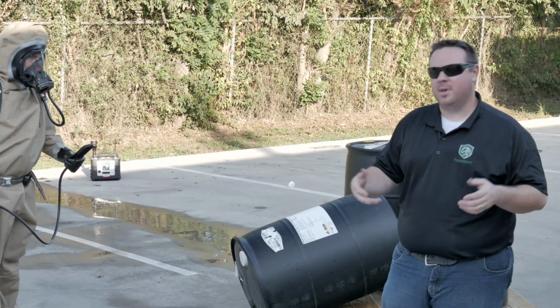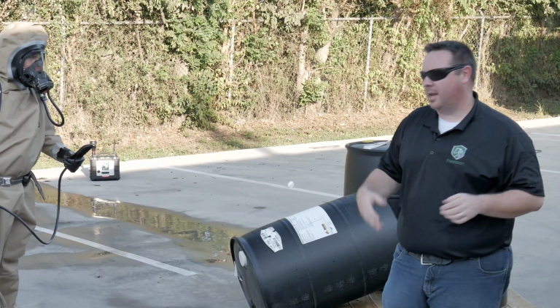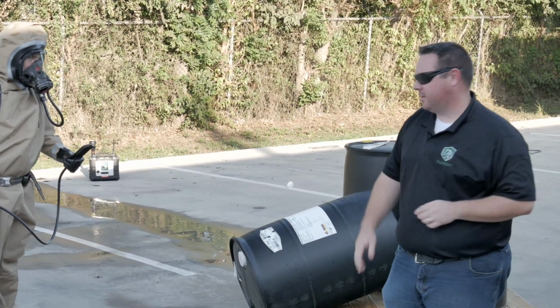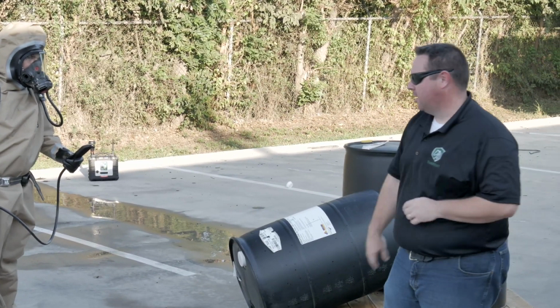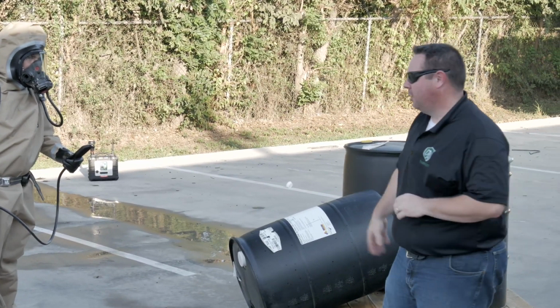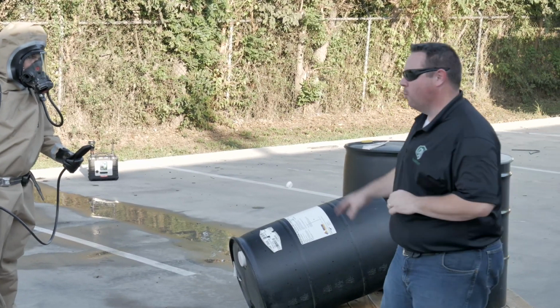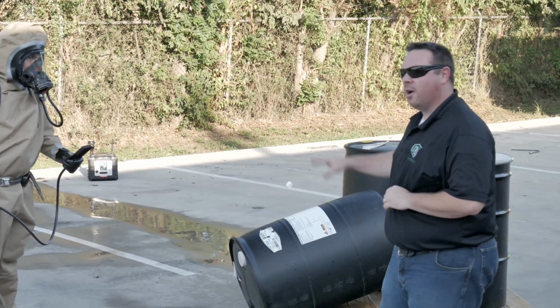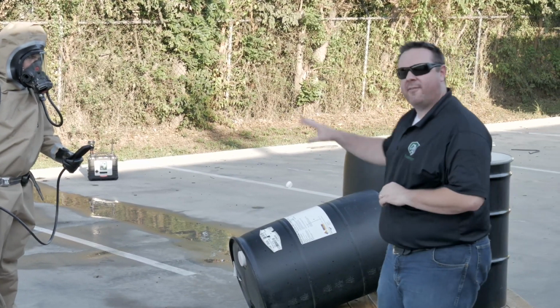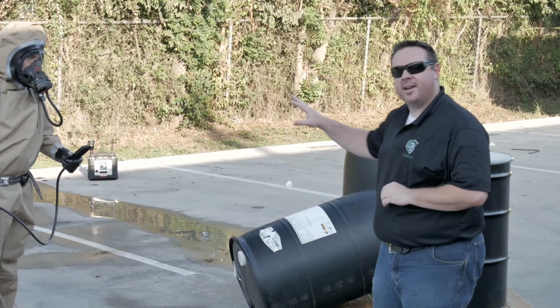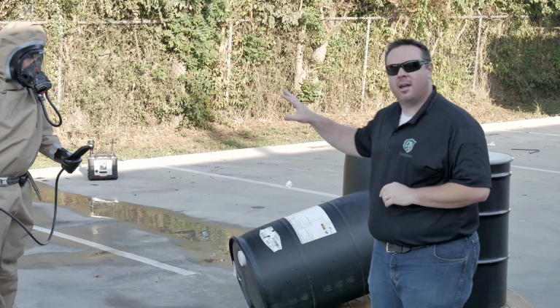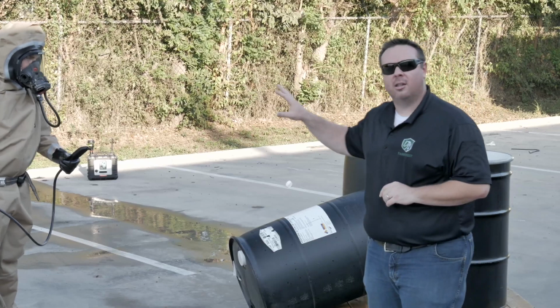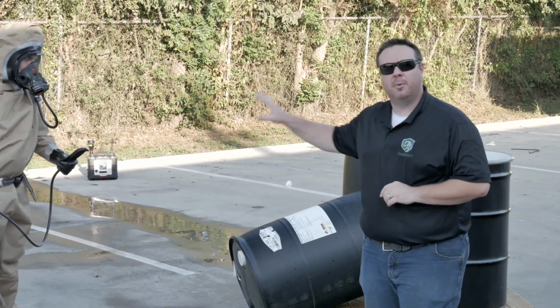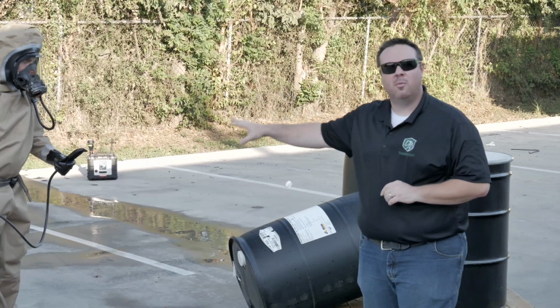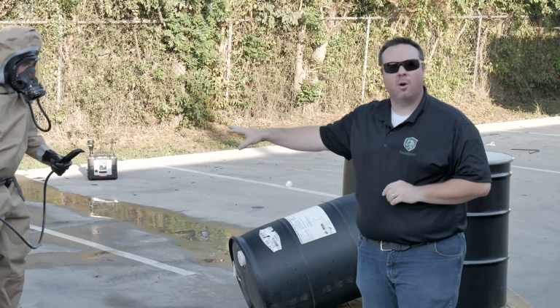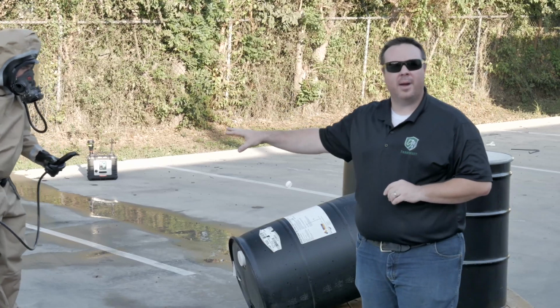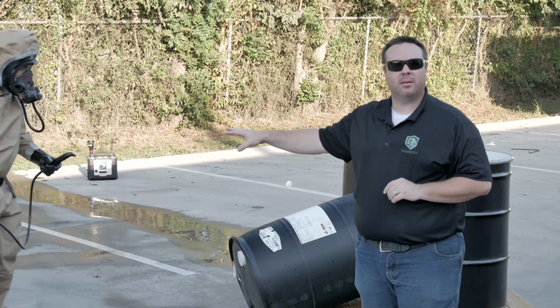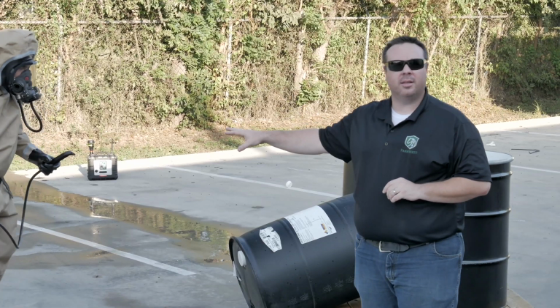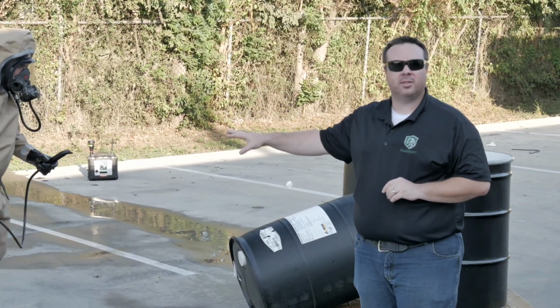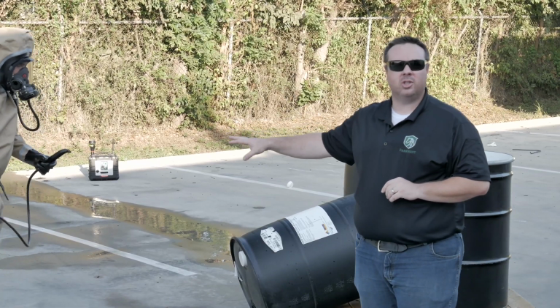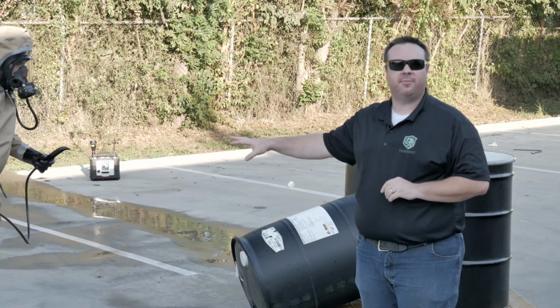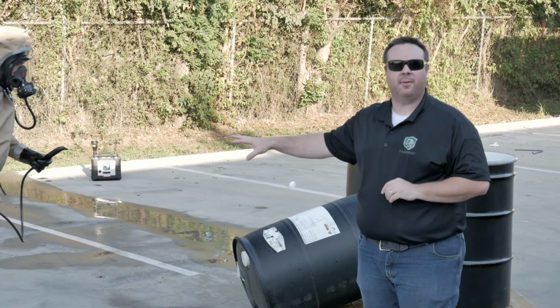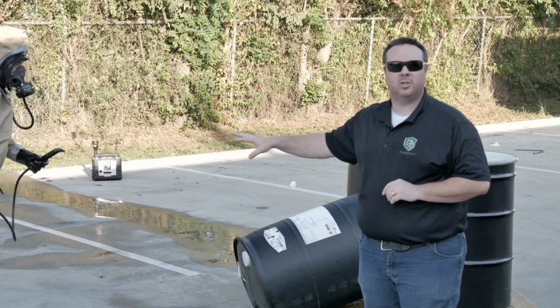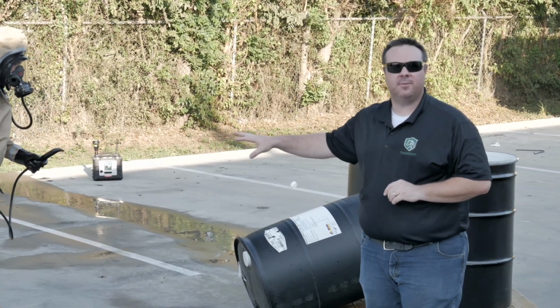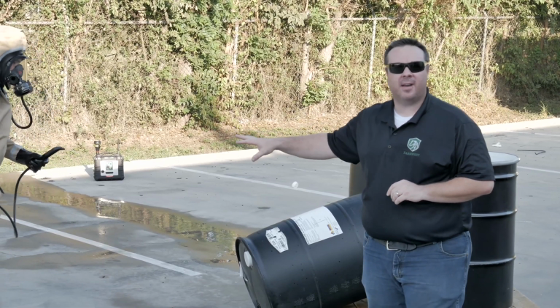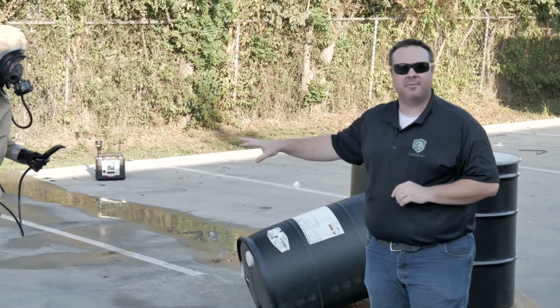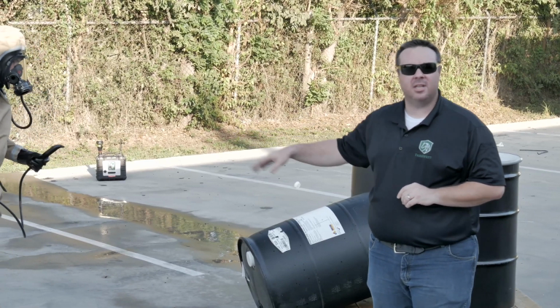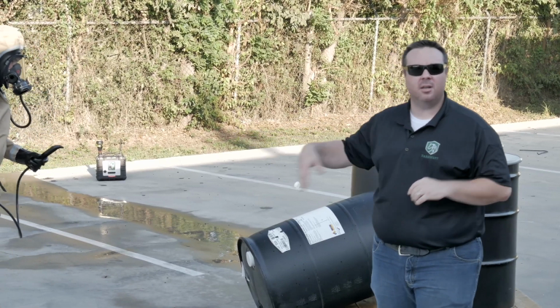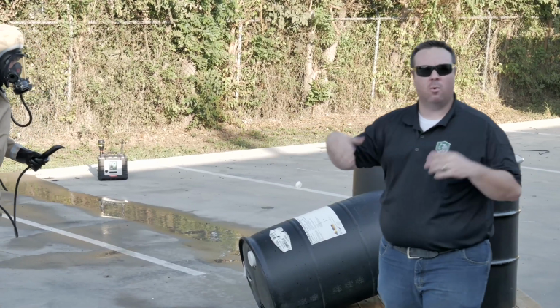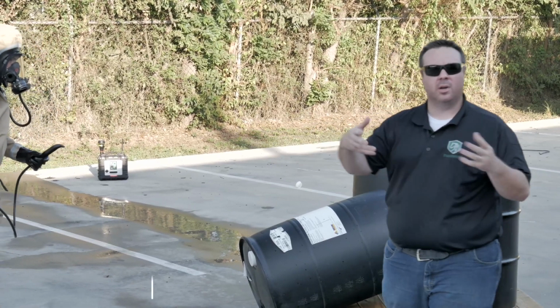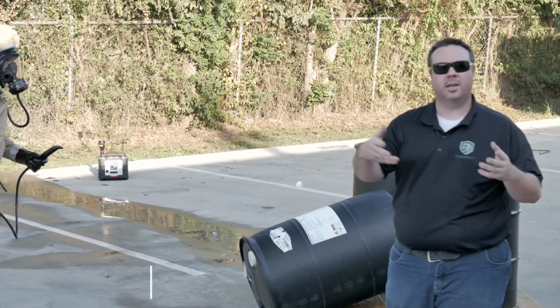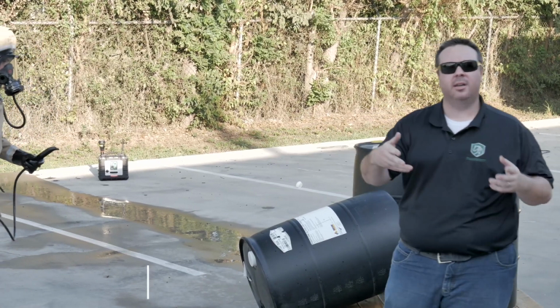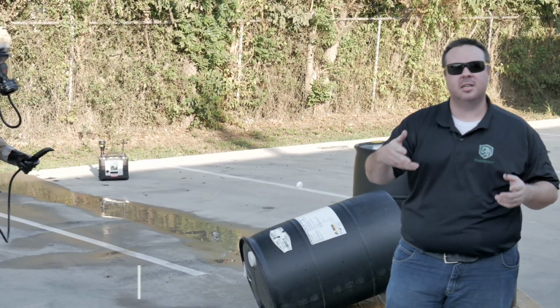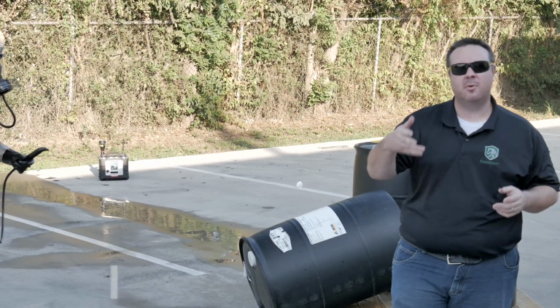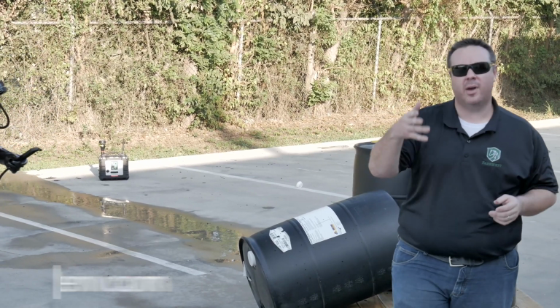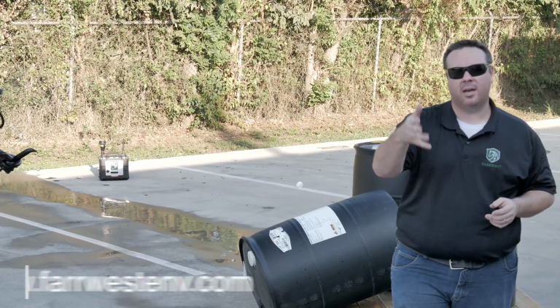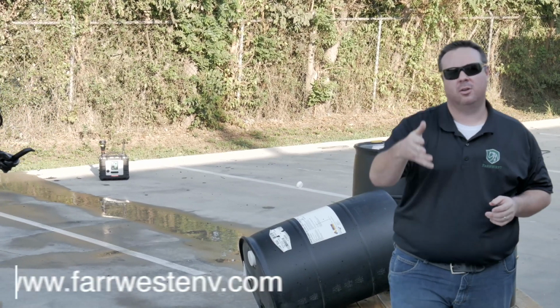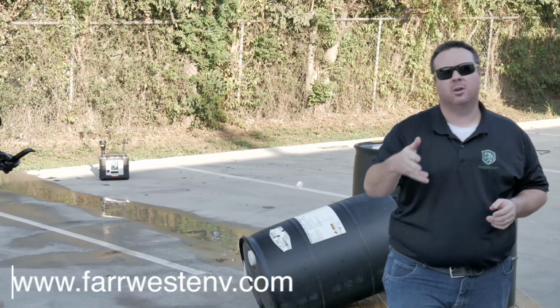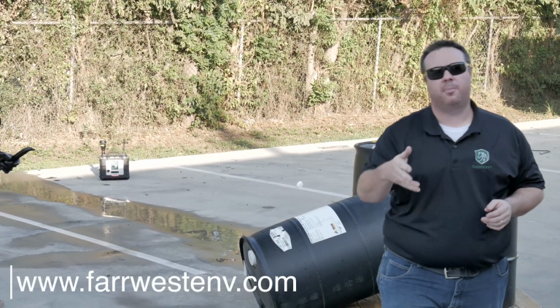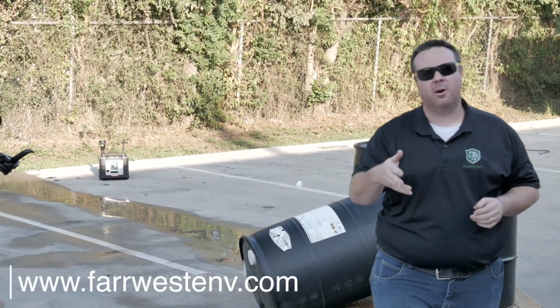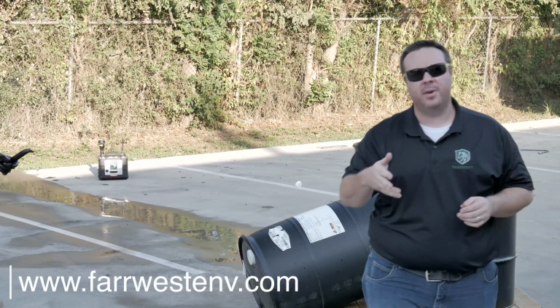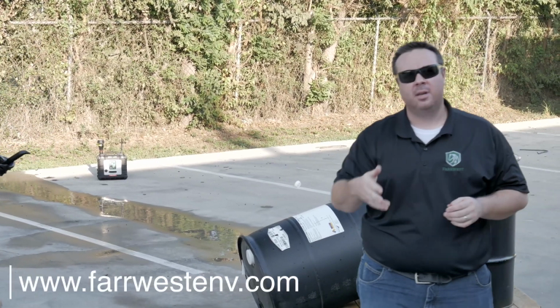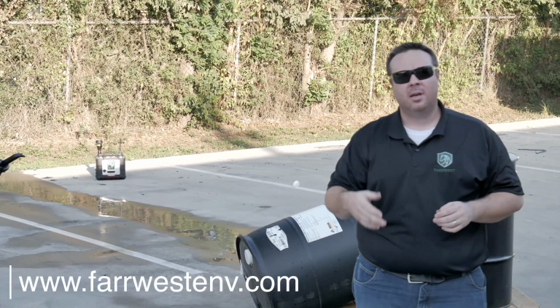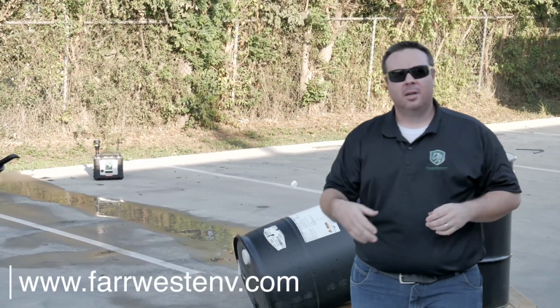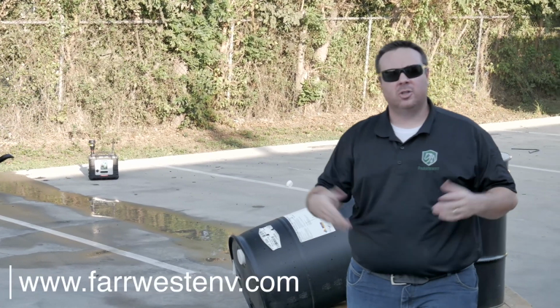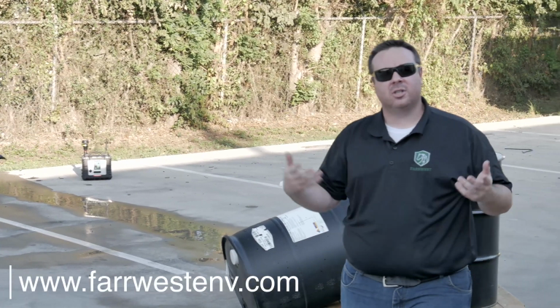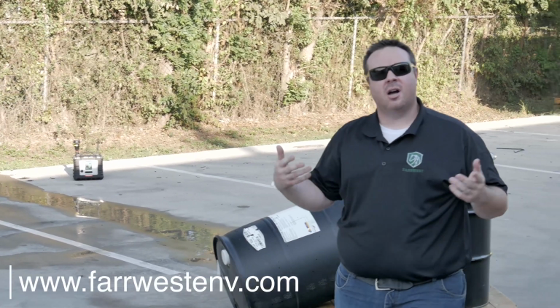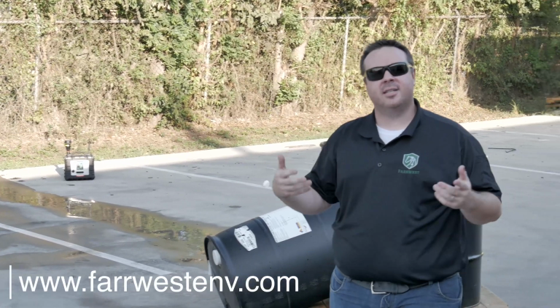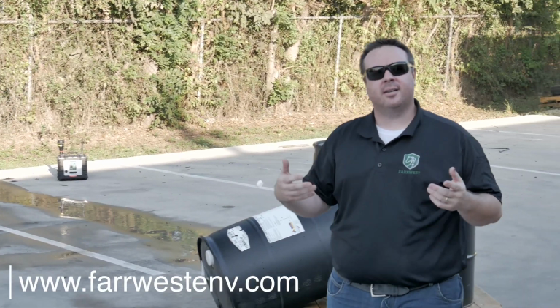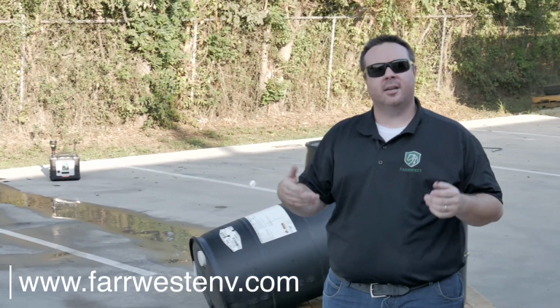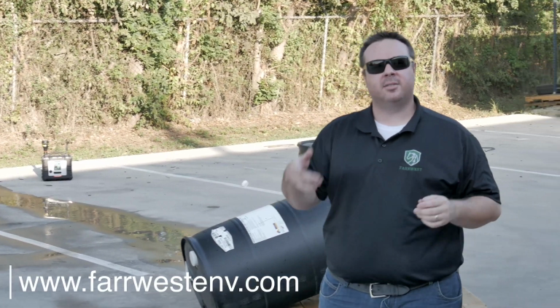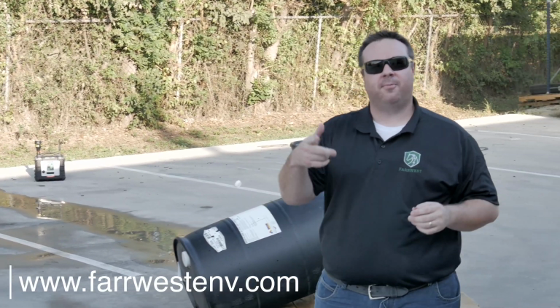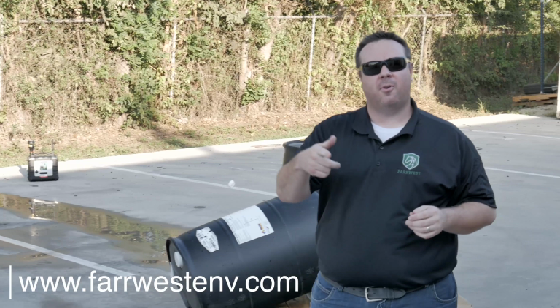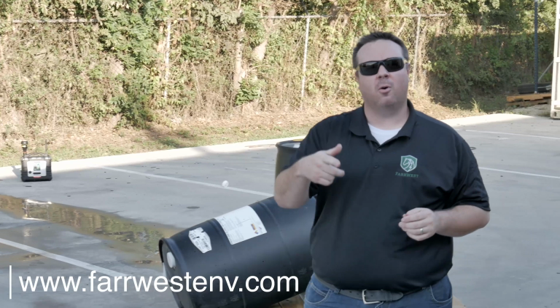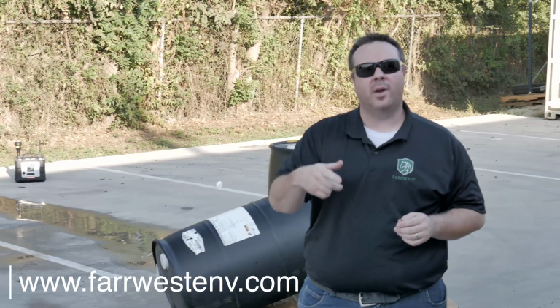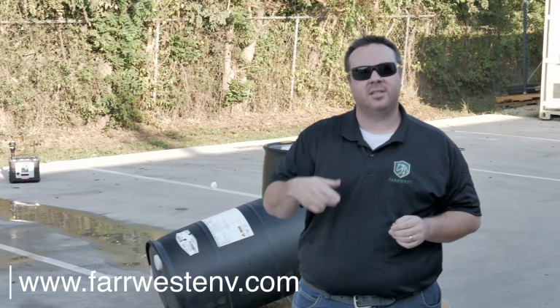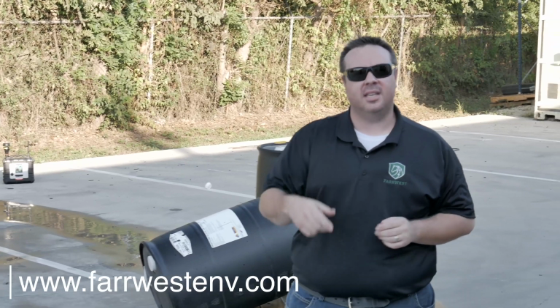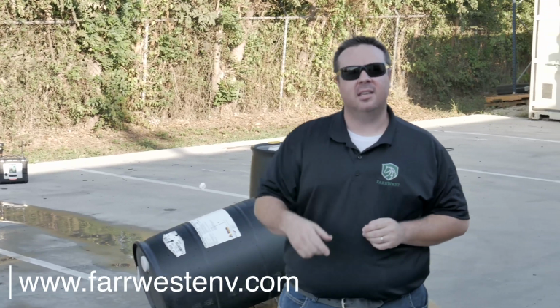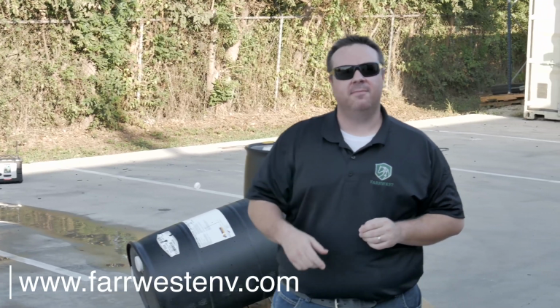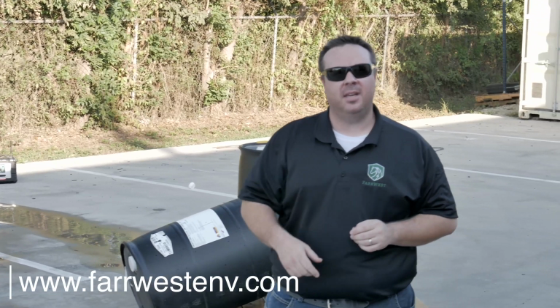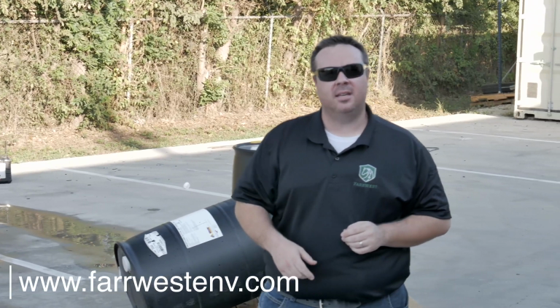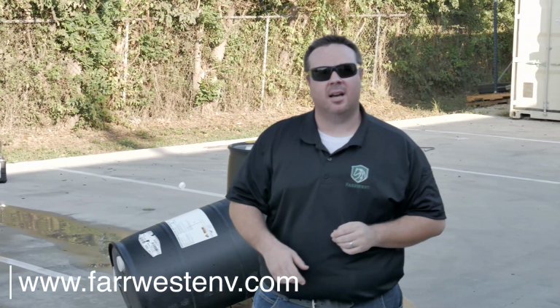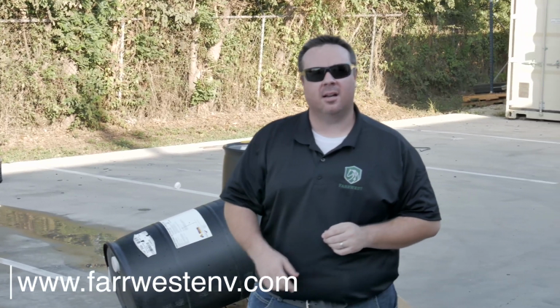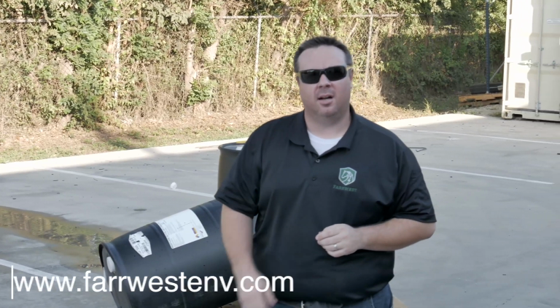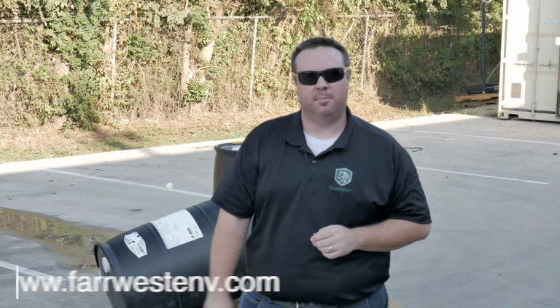If you want to find out a little bit more about this G510 or get a demo at your department, just contact us at farwestenv.com.